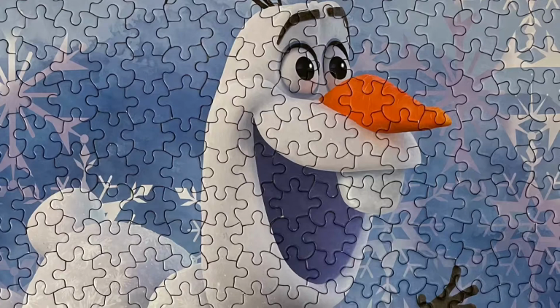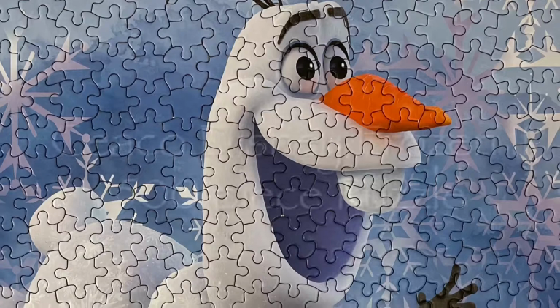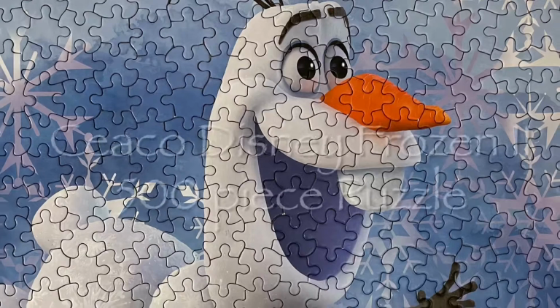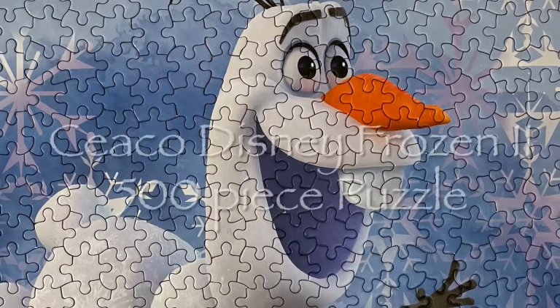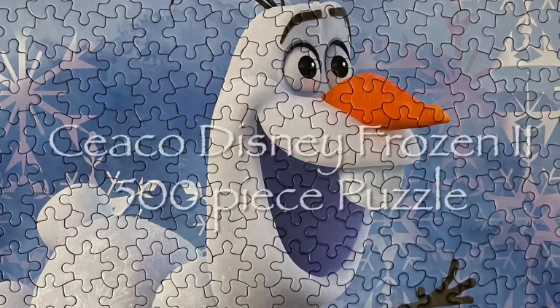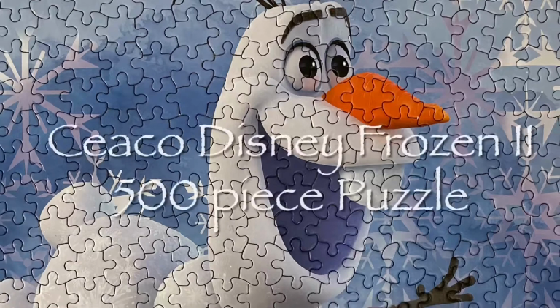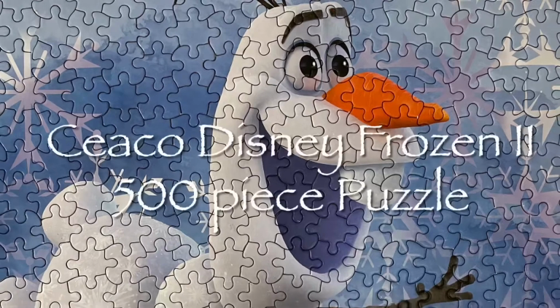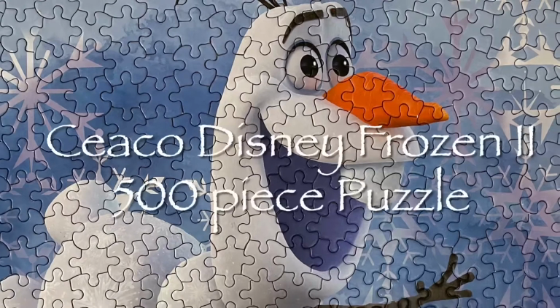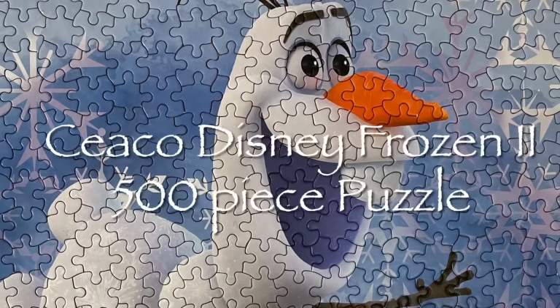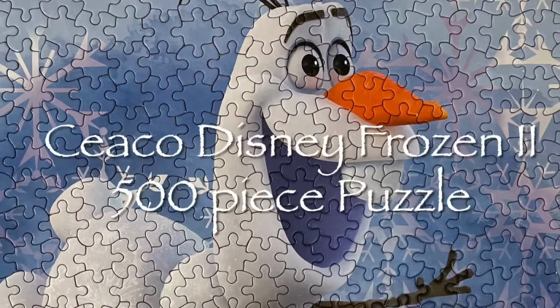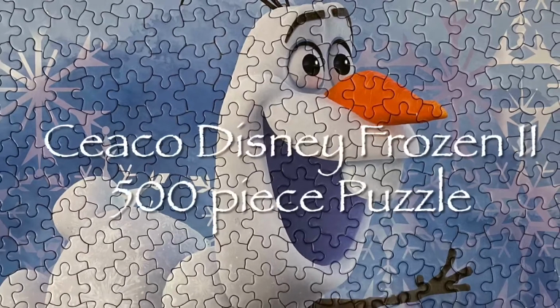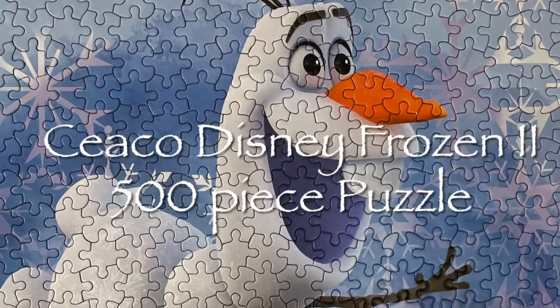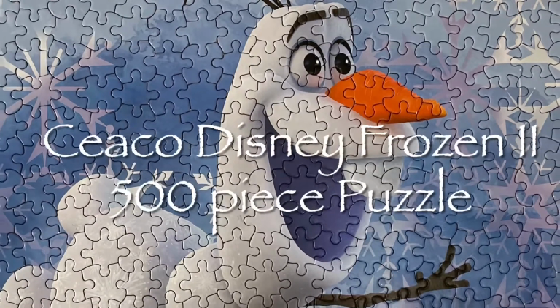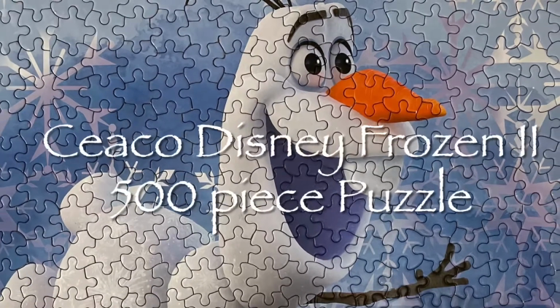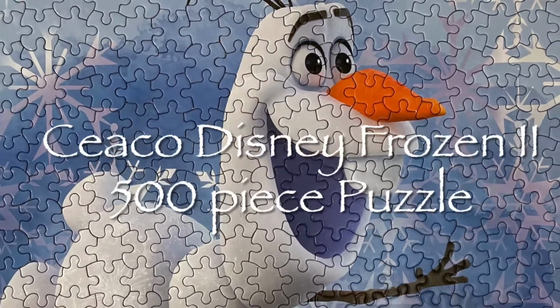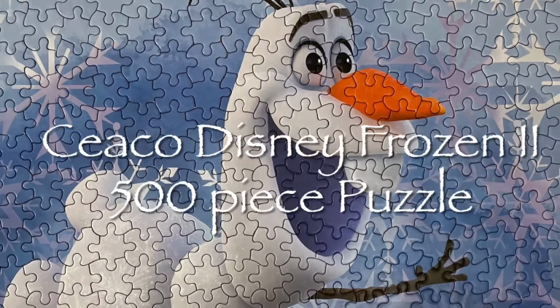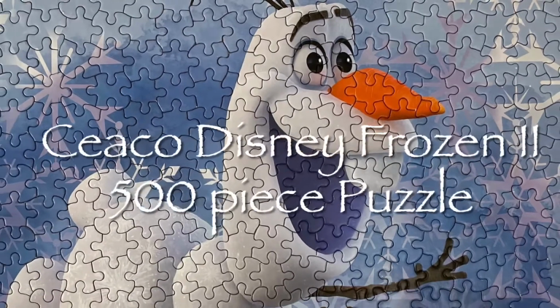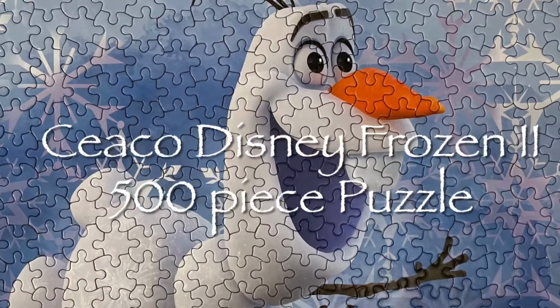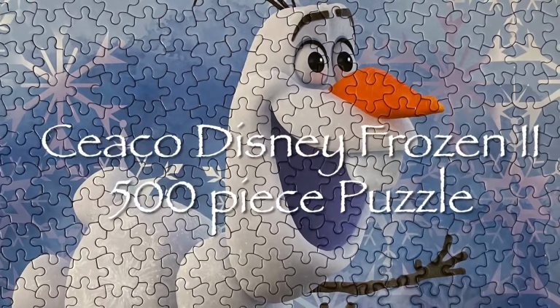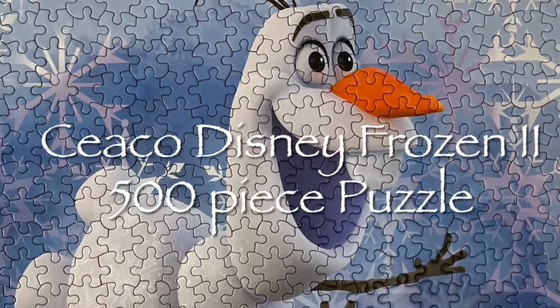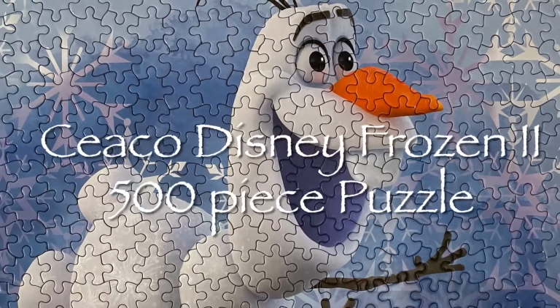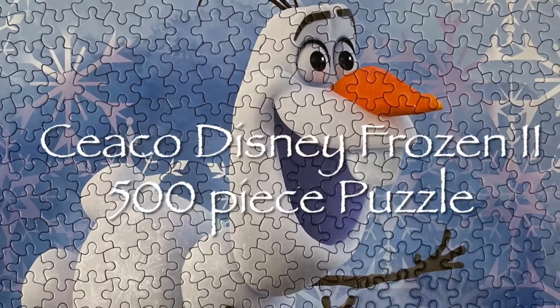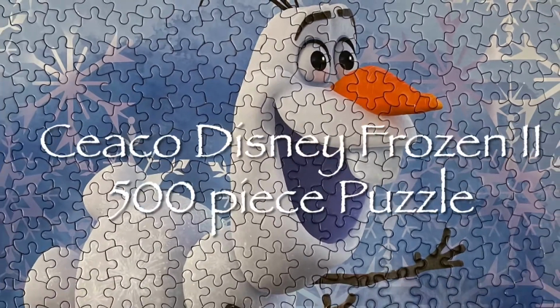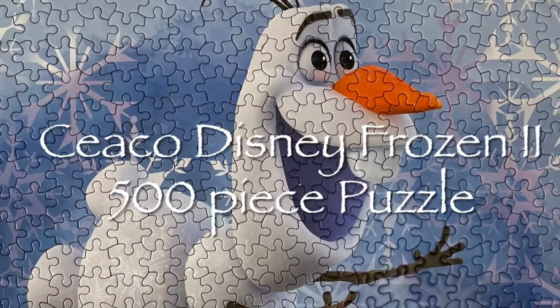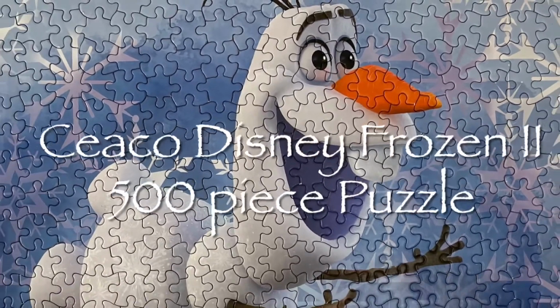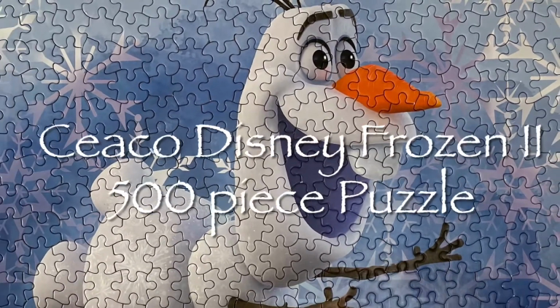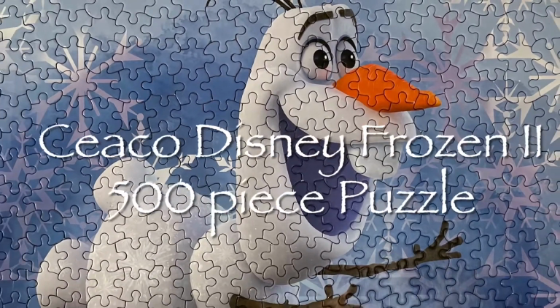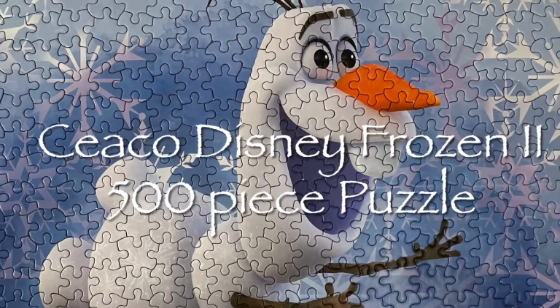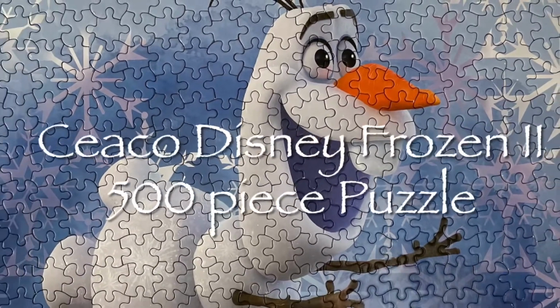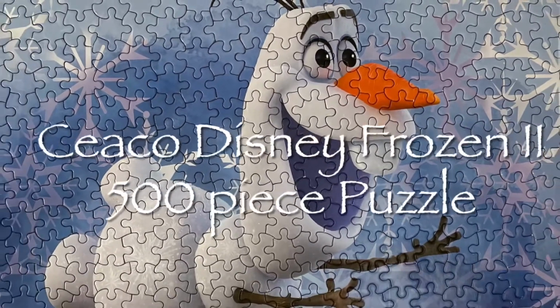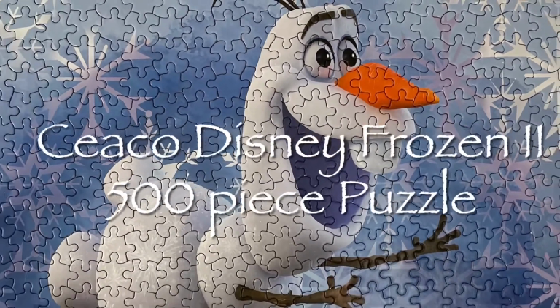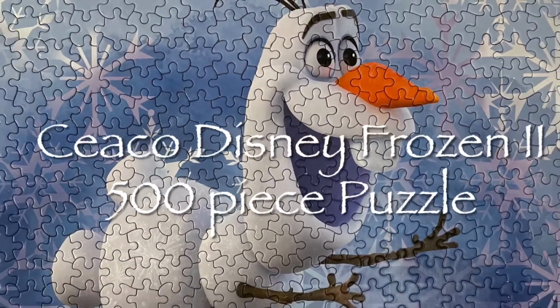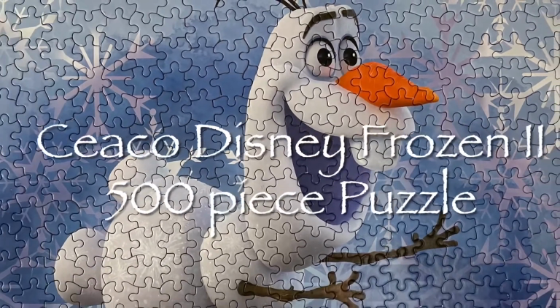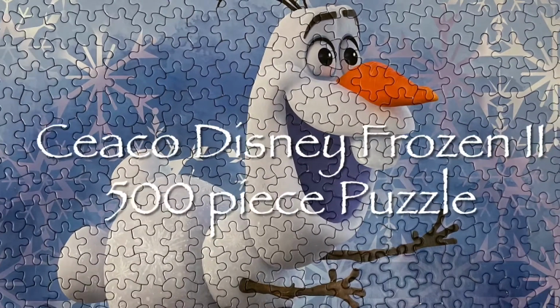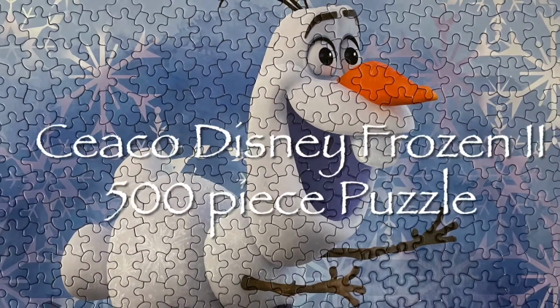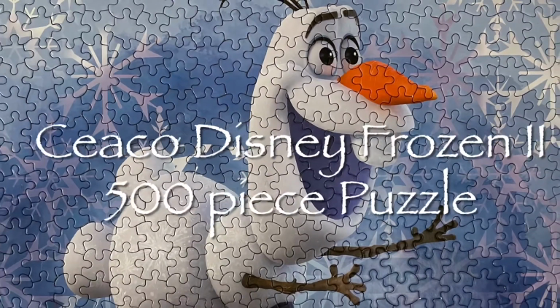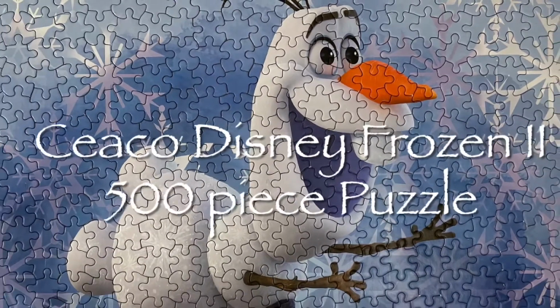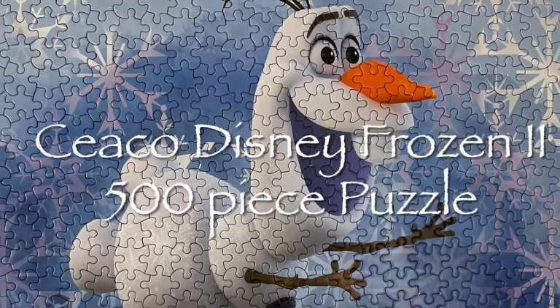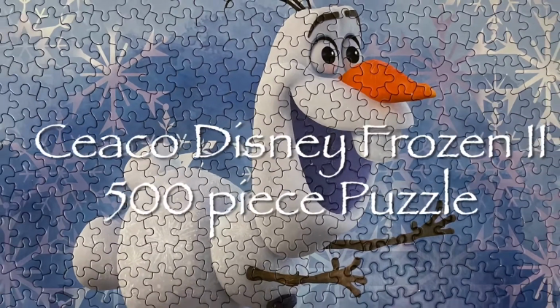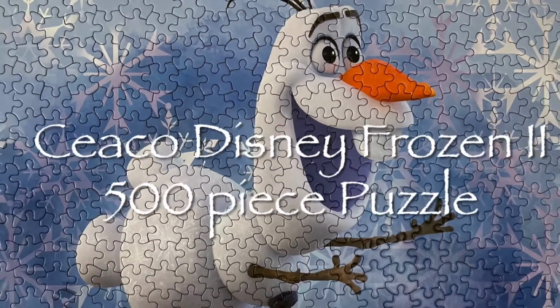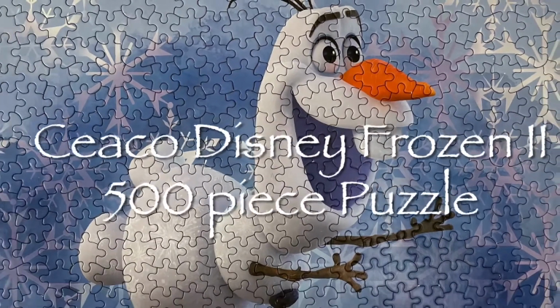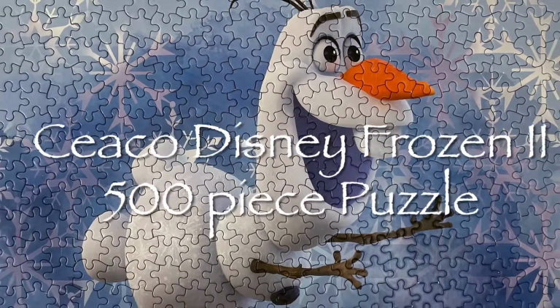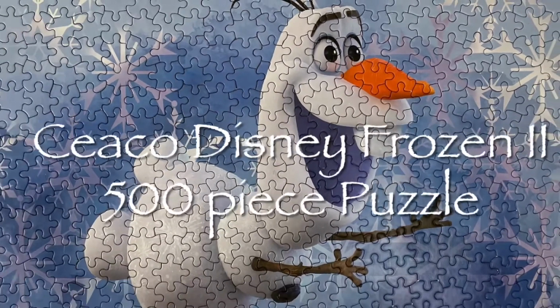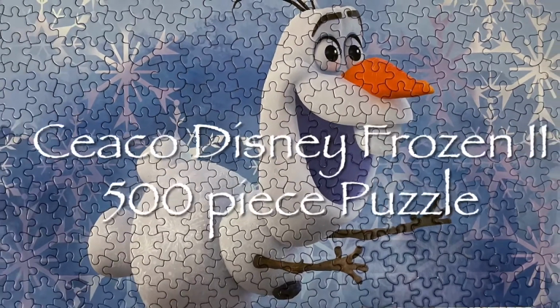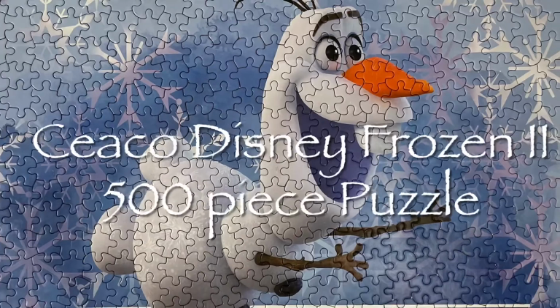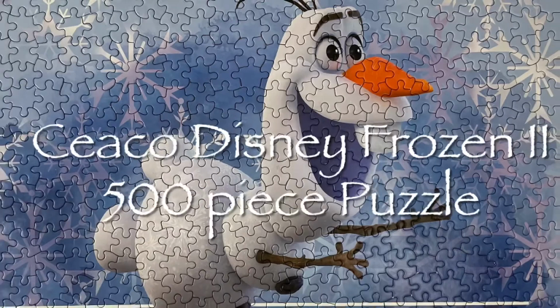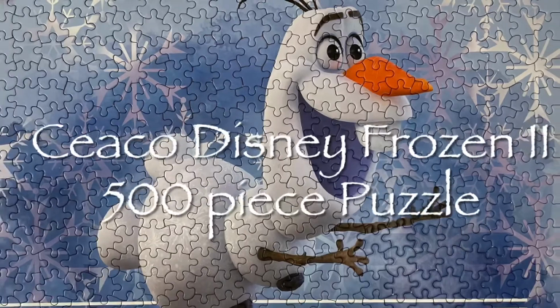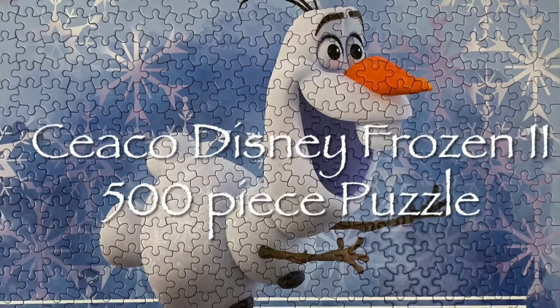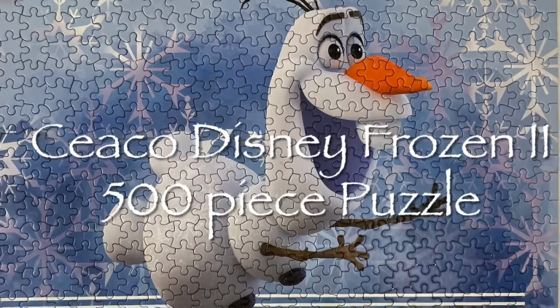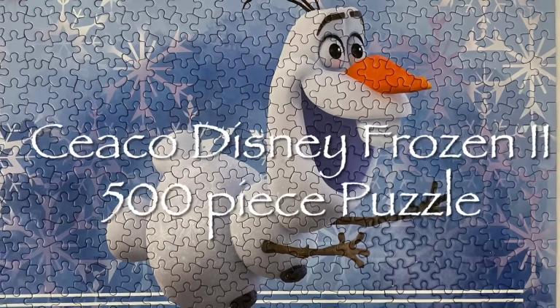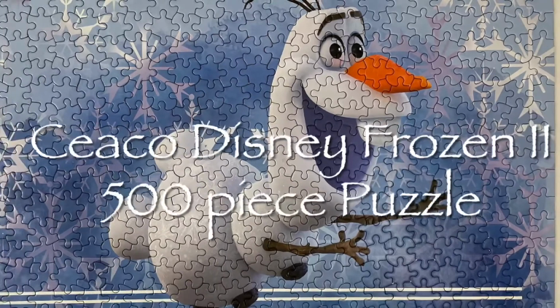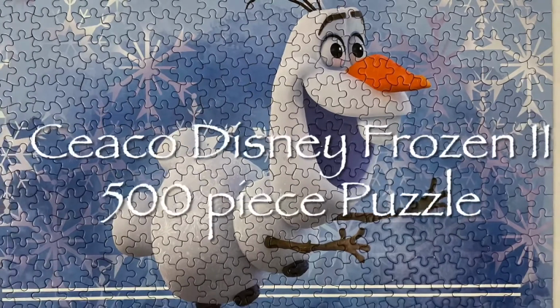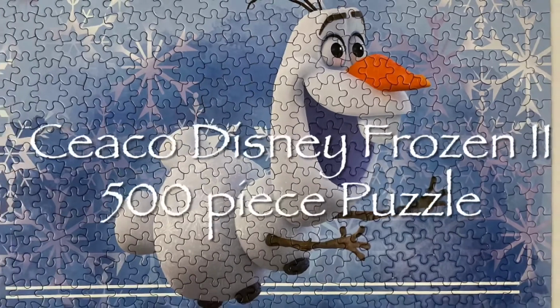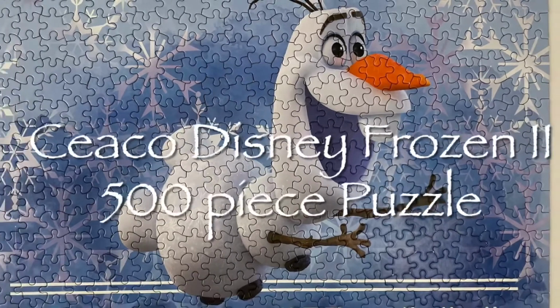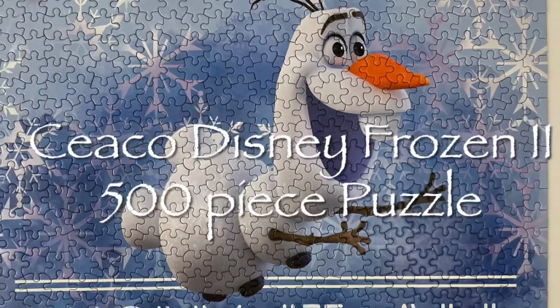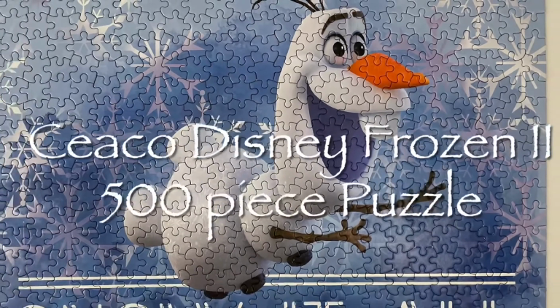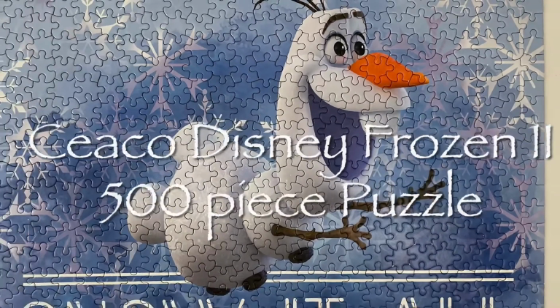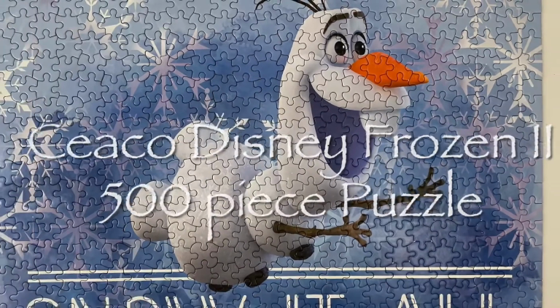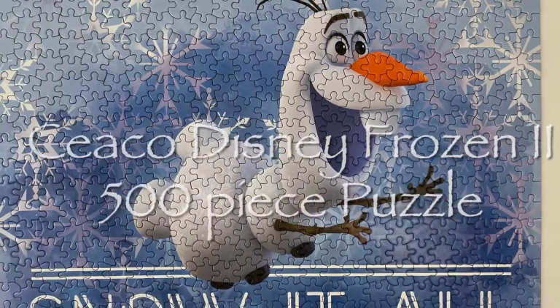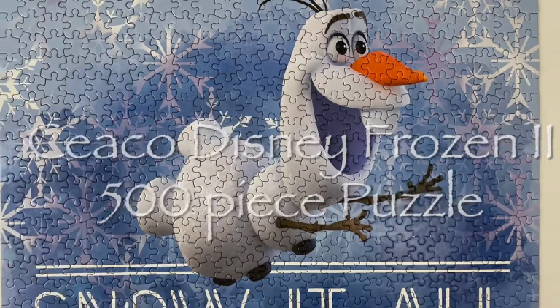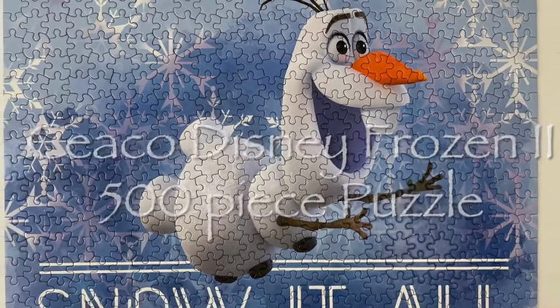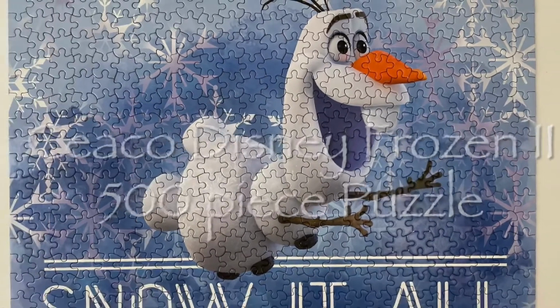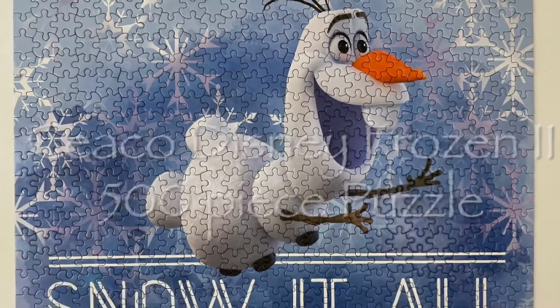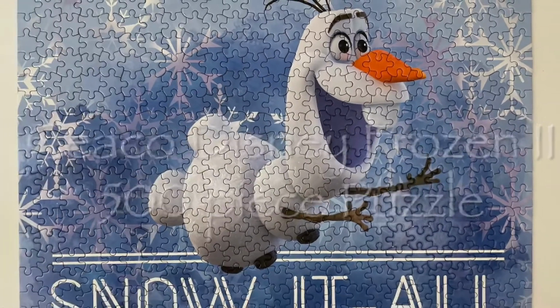Hi, it's a puzzle time-lapse today. We're doing the Seiko Frozen 2 Olaf puzzle. Isn't he the cutest?